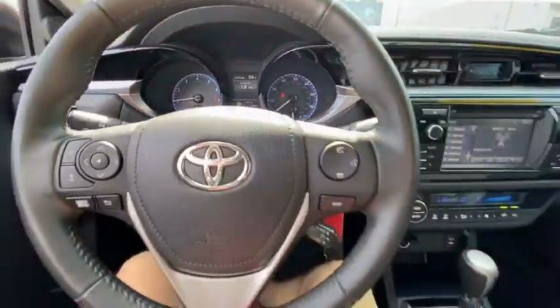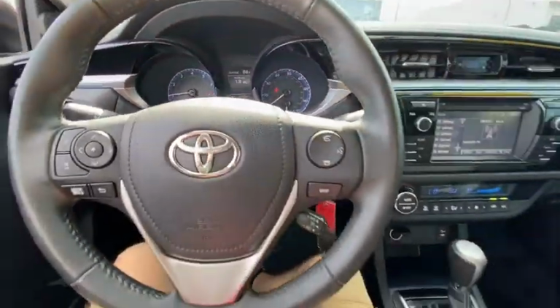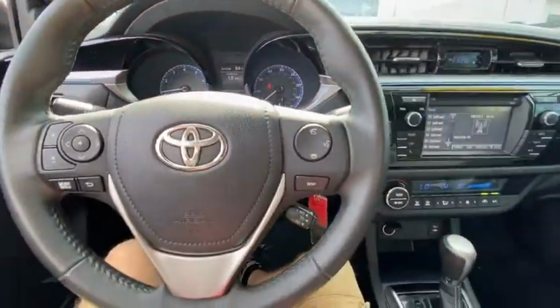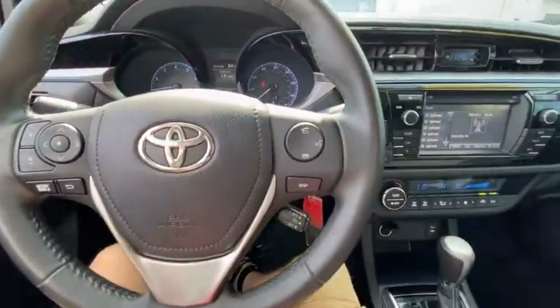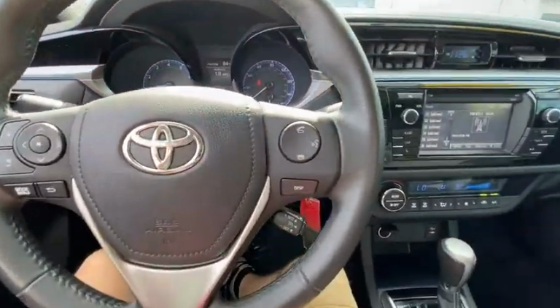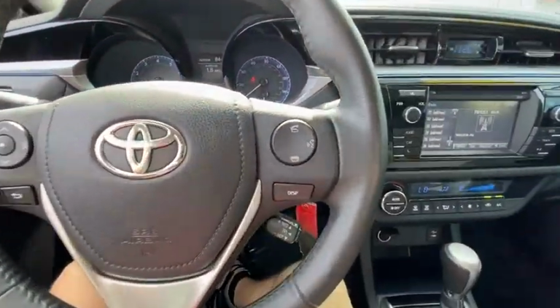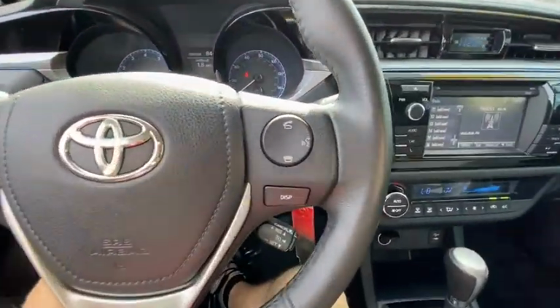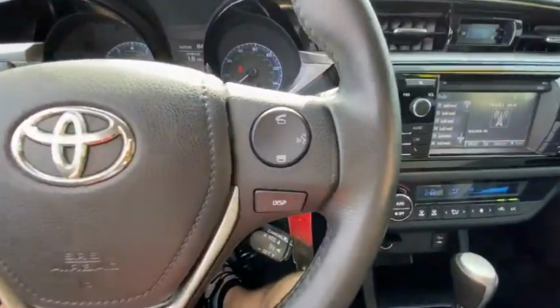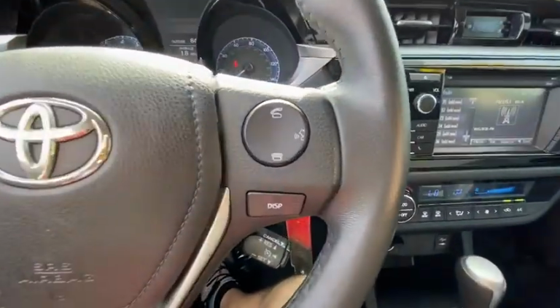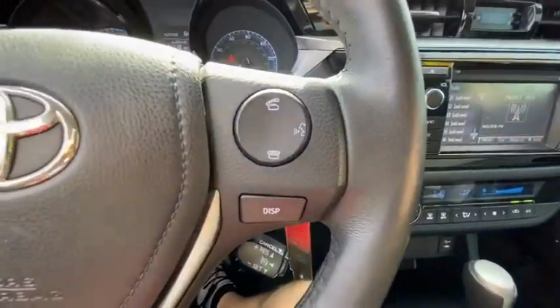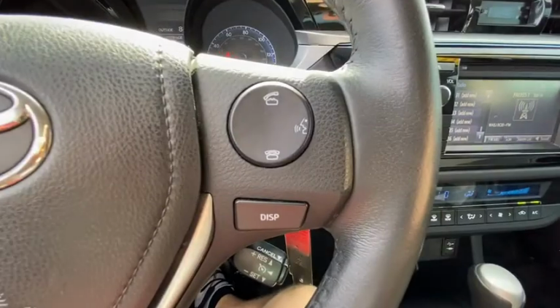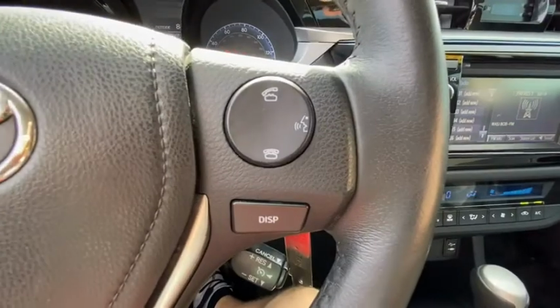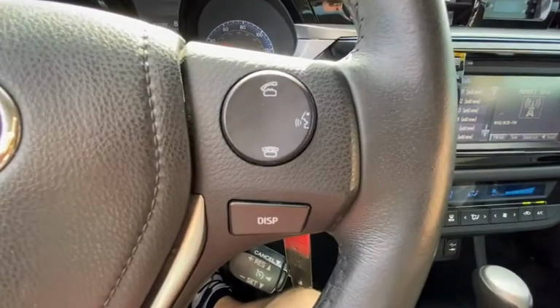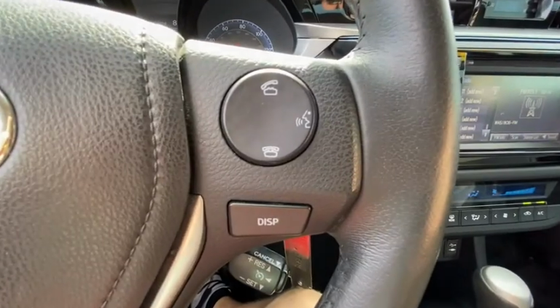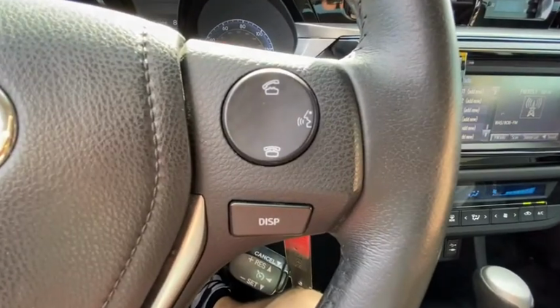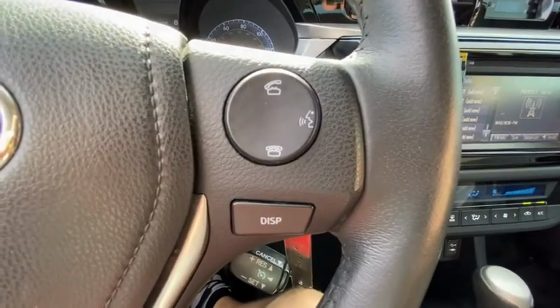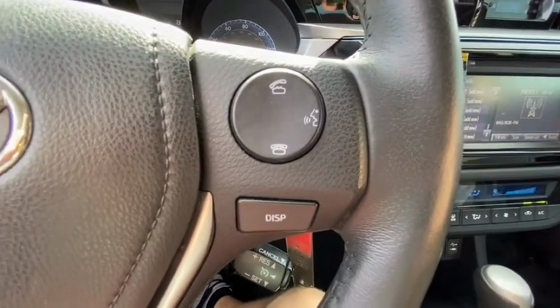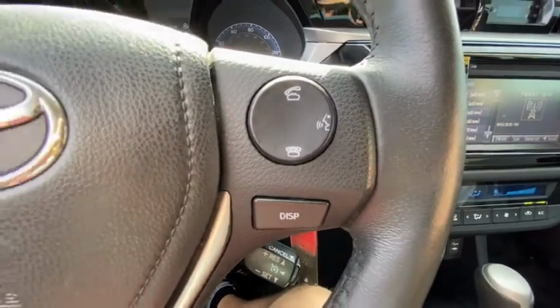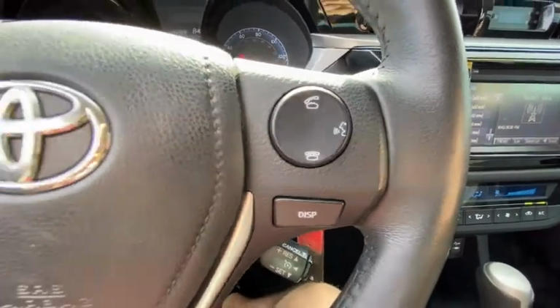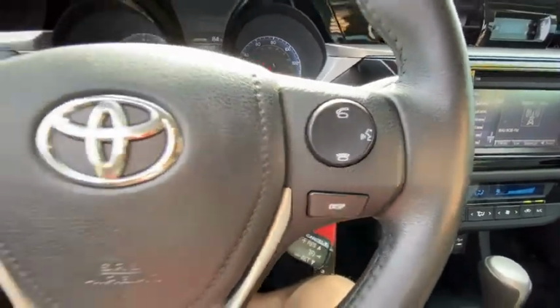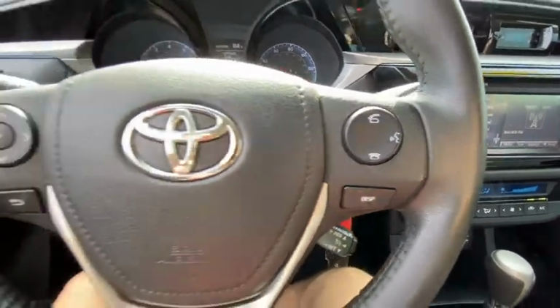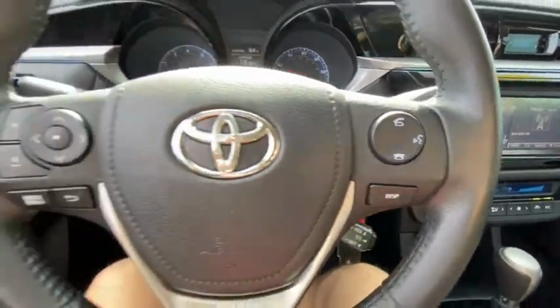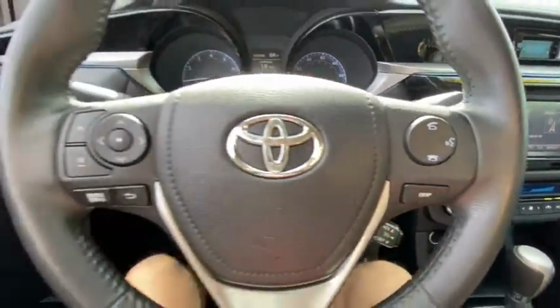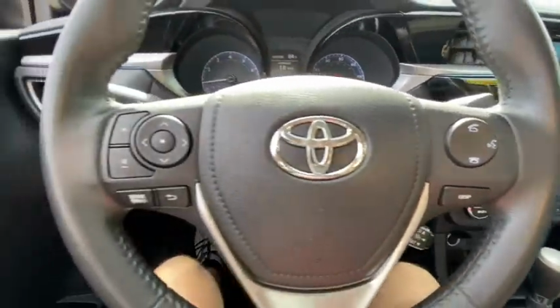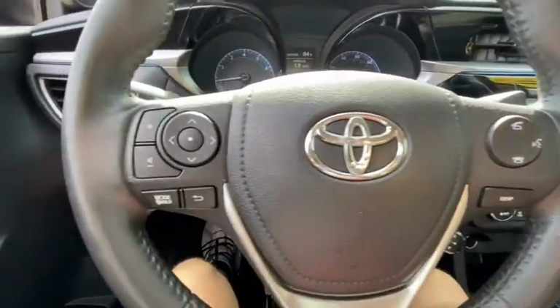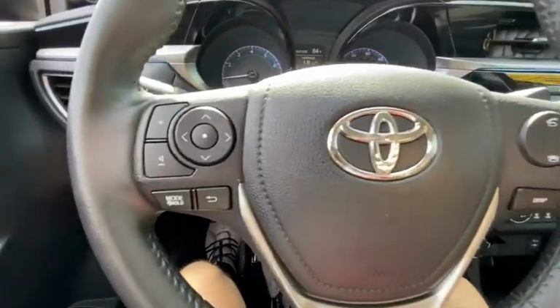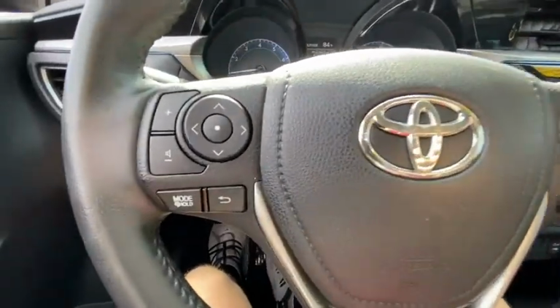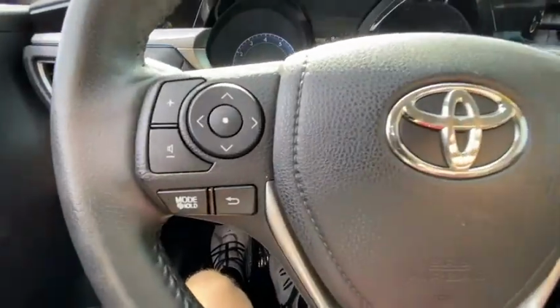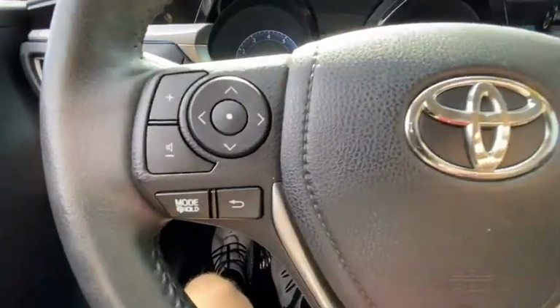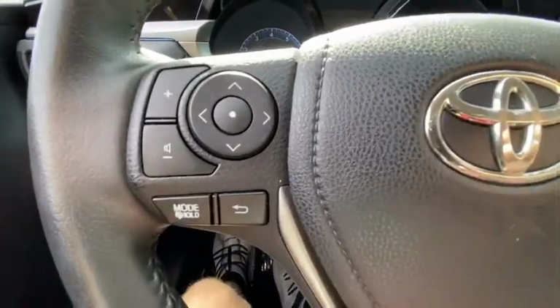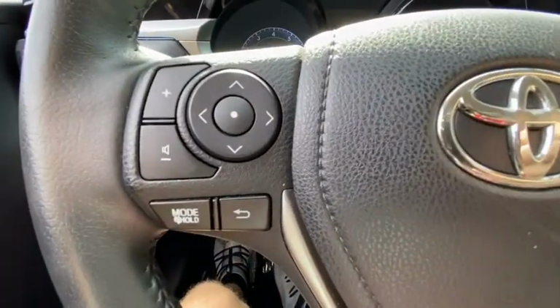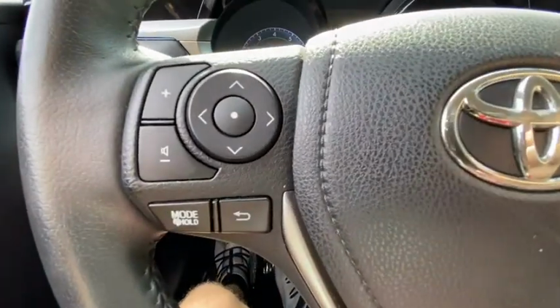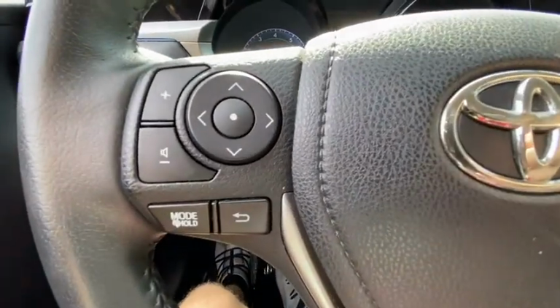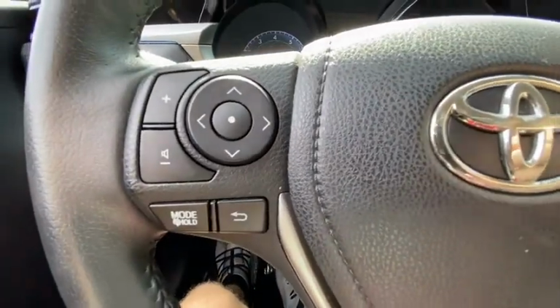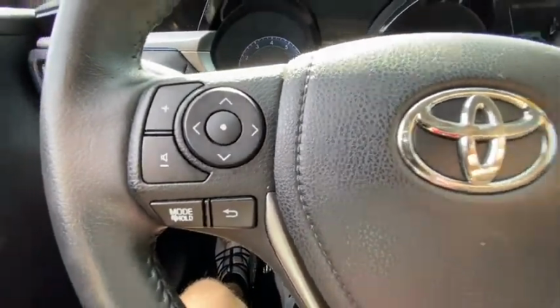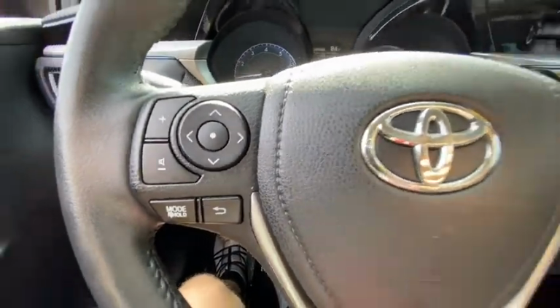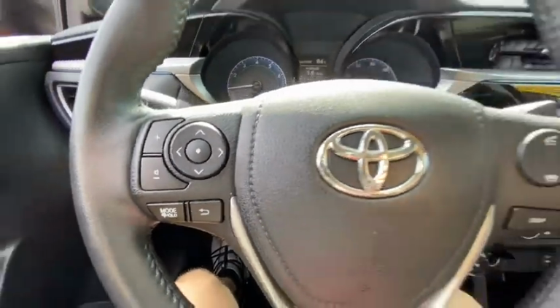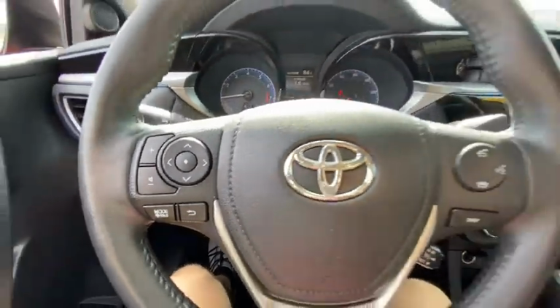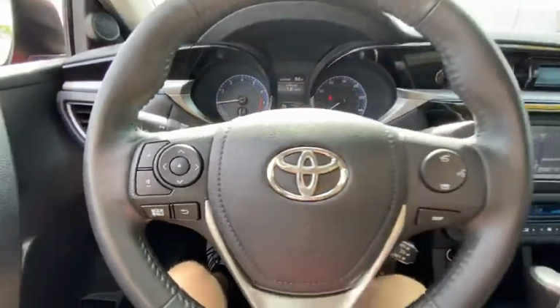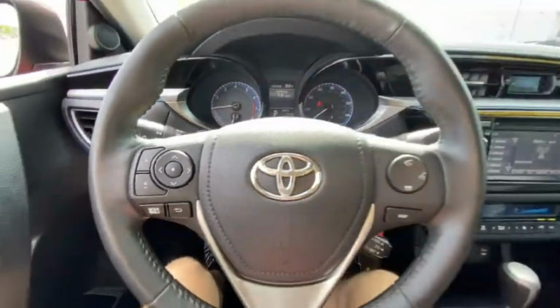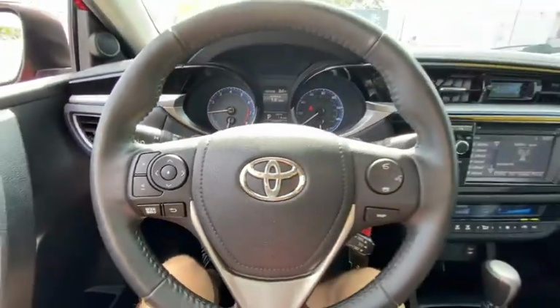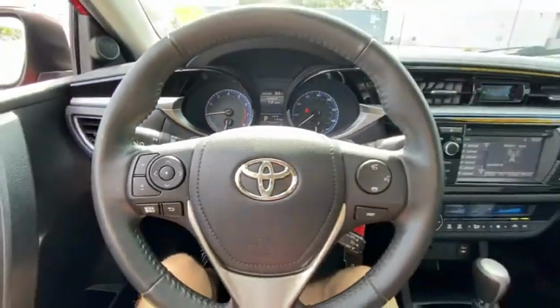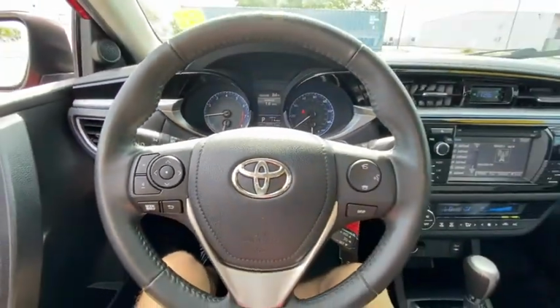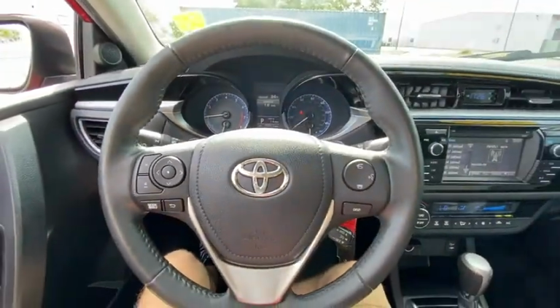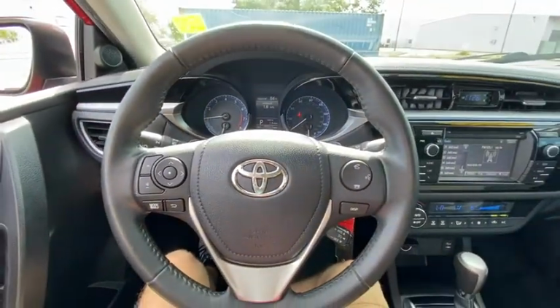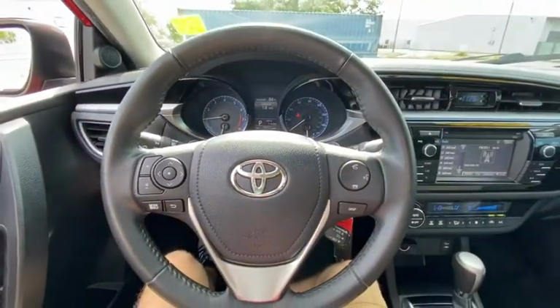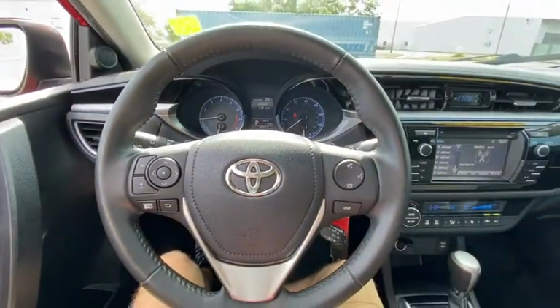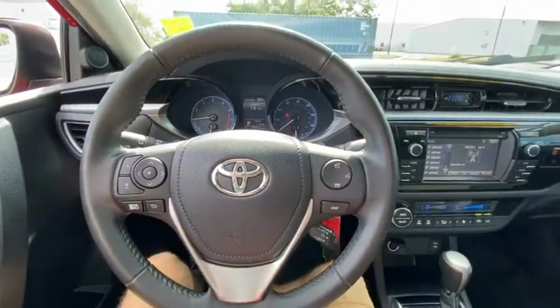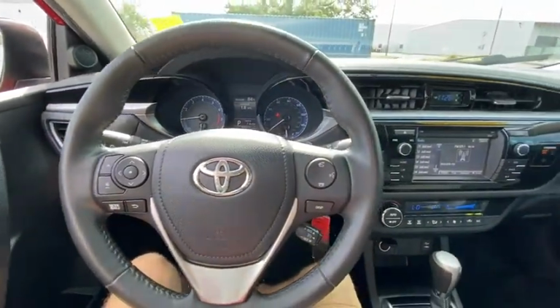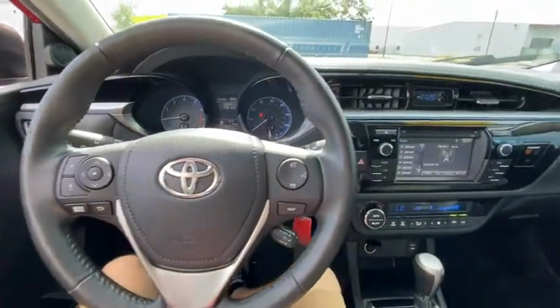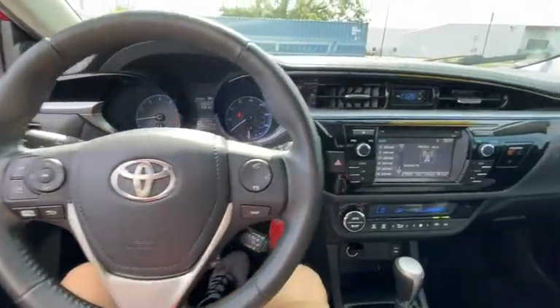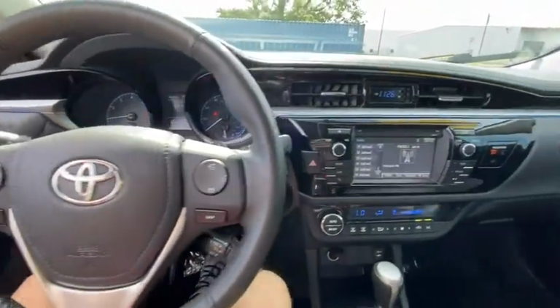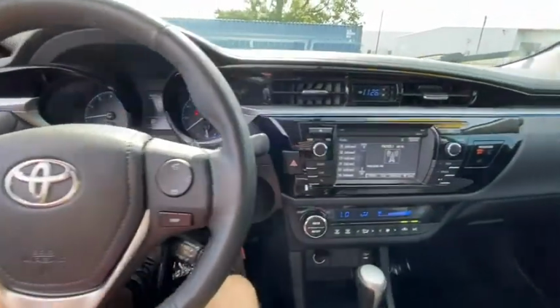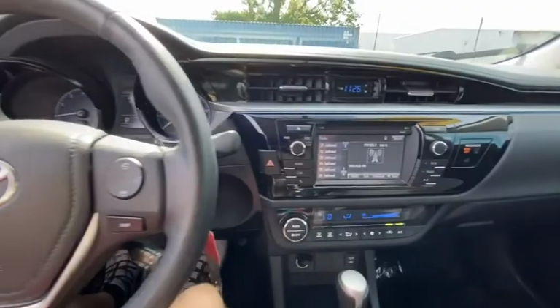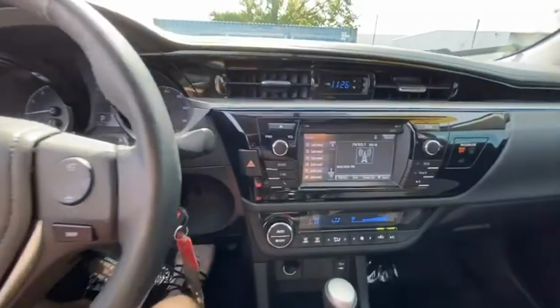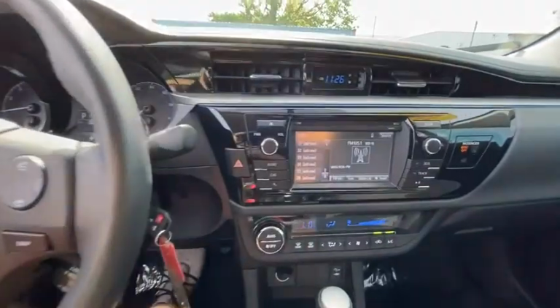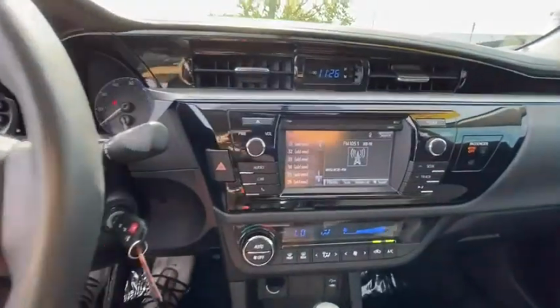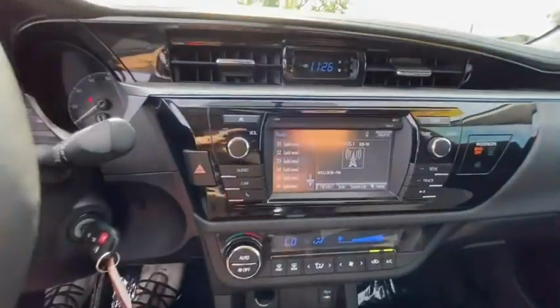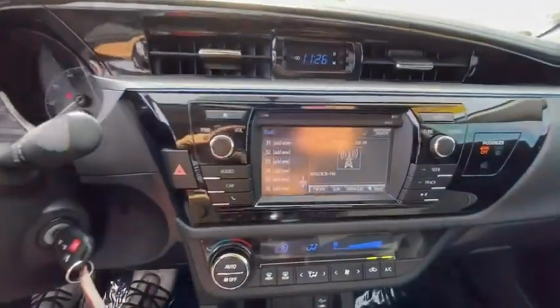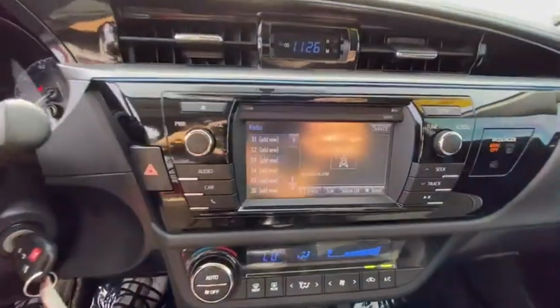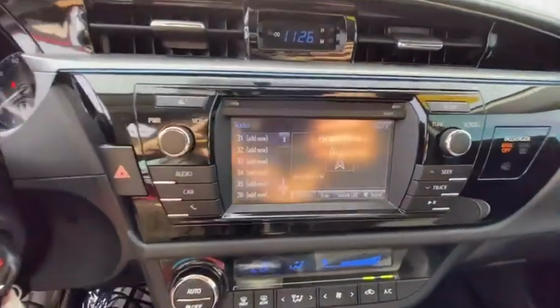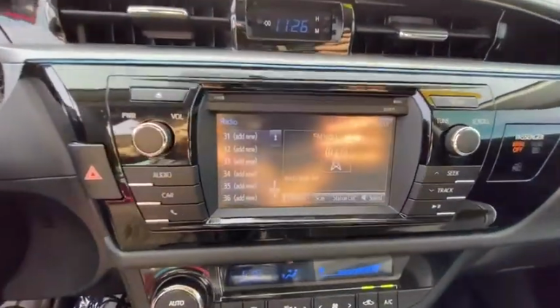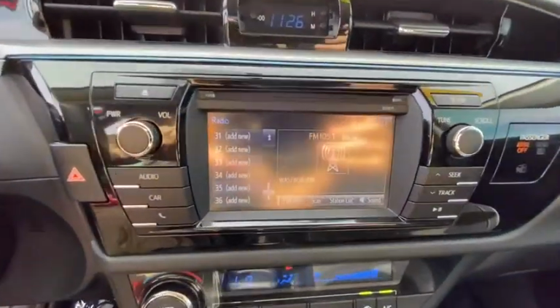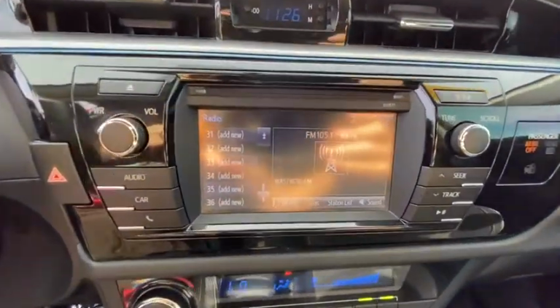Remote keyless entry, brake assist, panic alarm, tachometer, cloth seat trim, front bucket seats, driver vanity mirror.